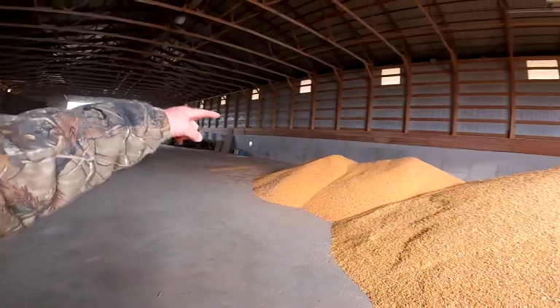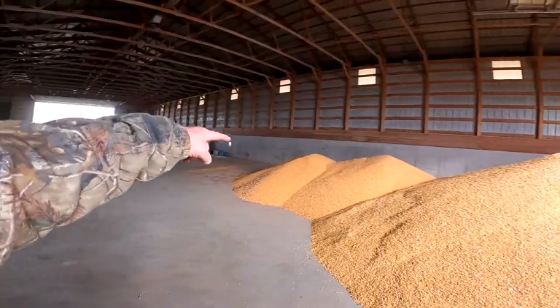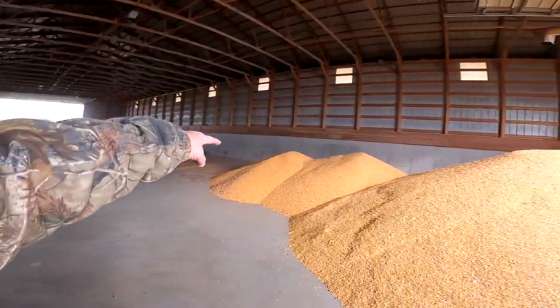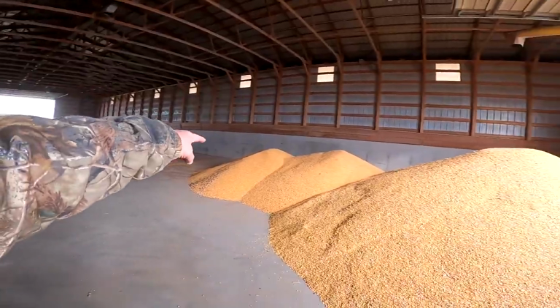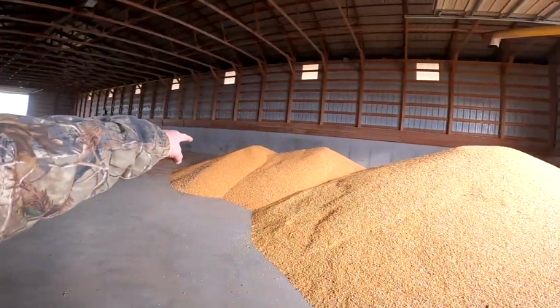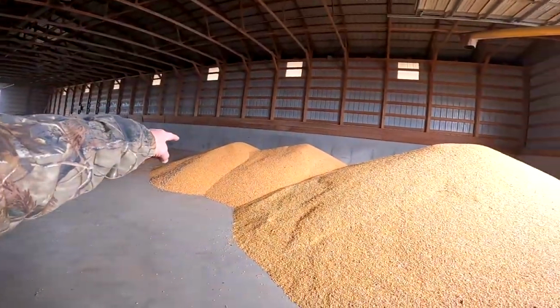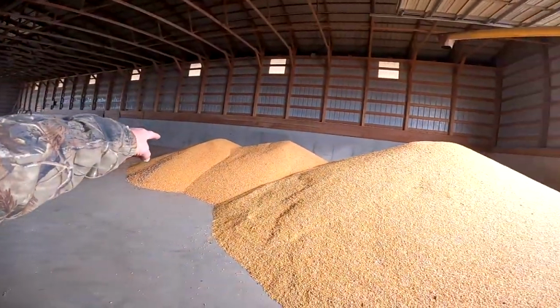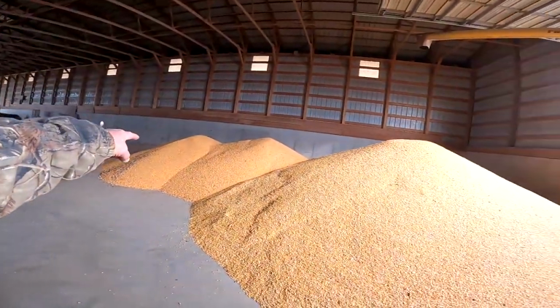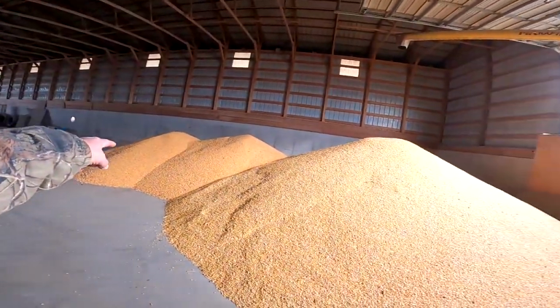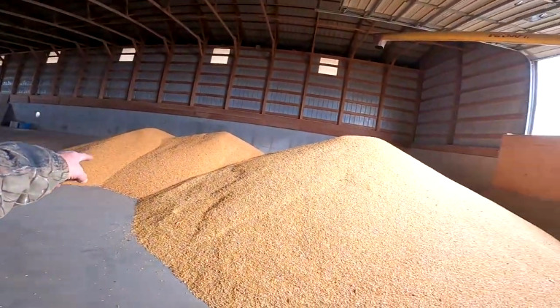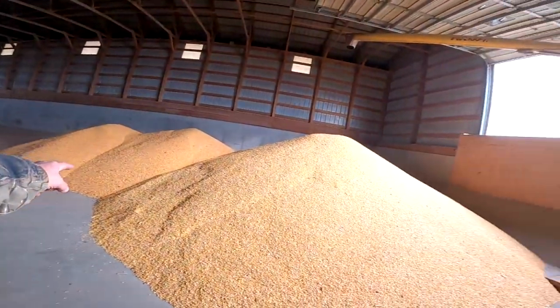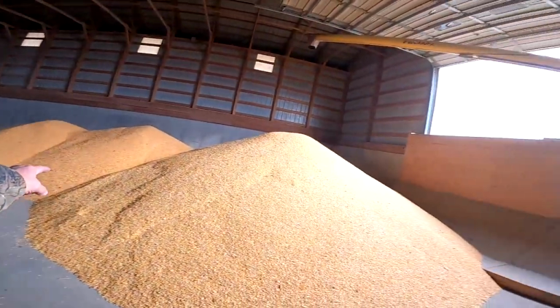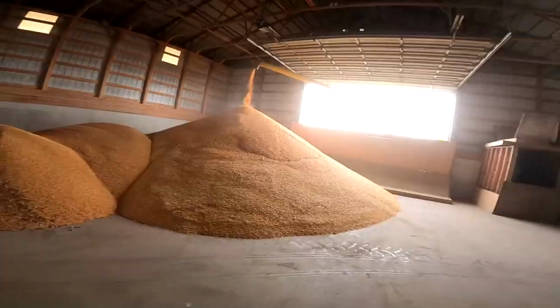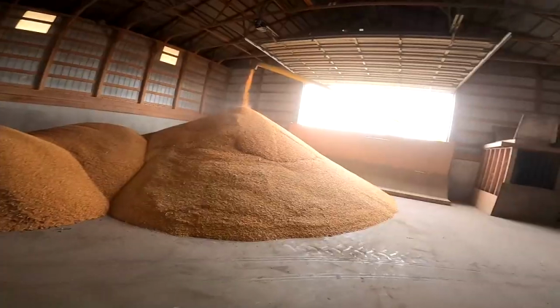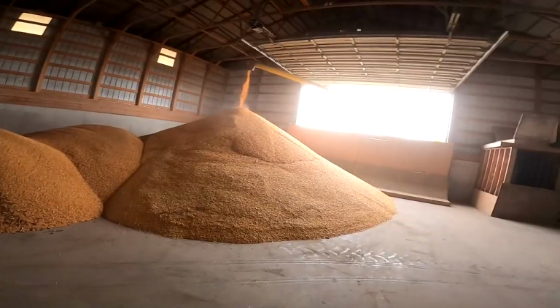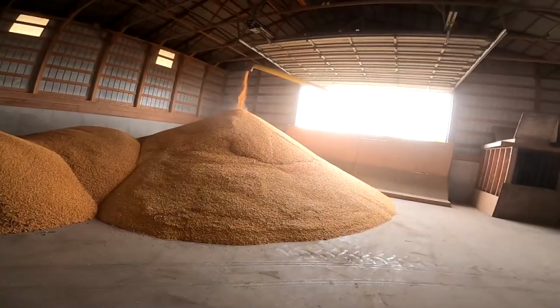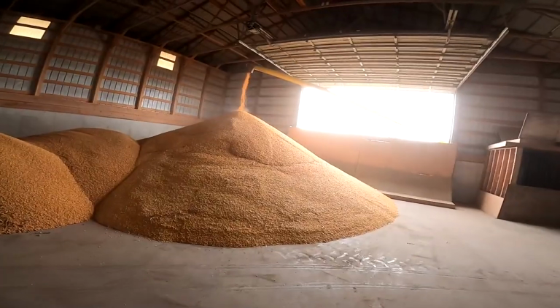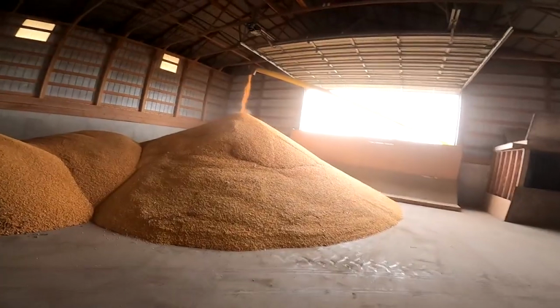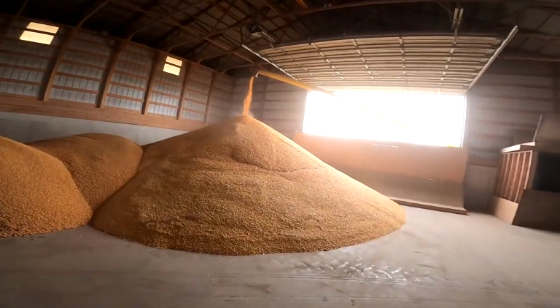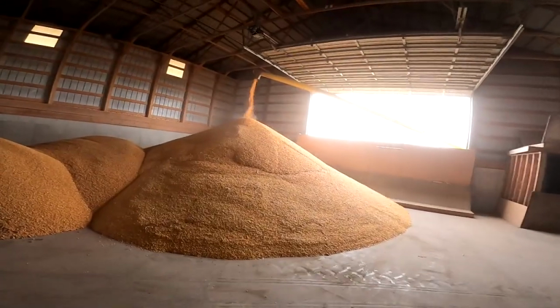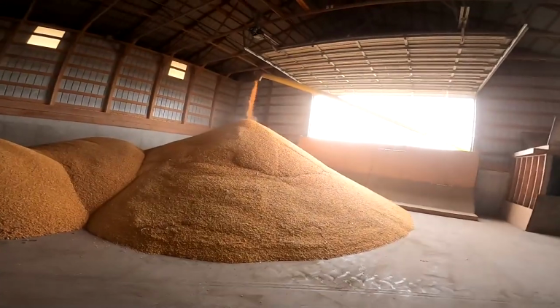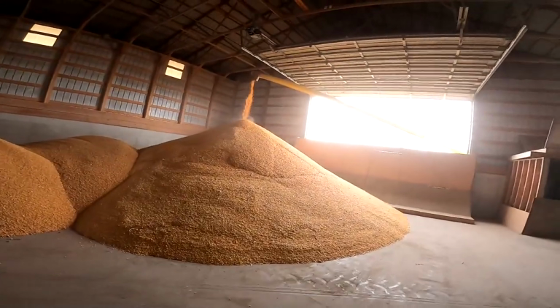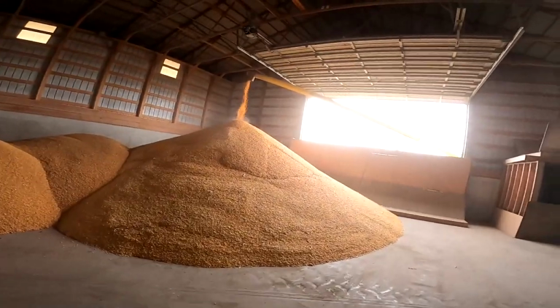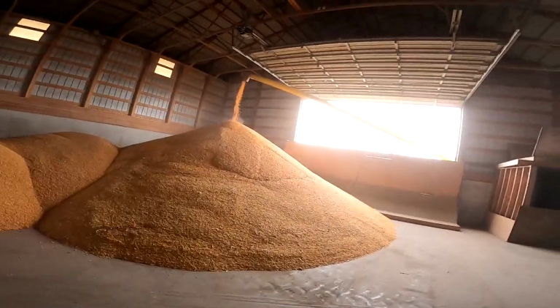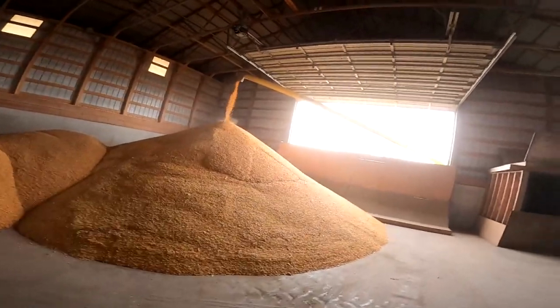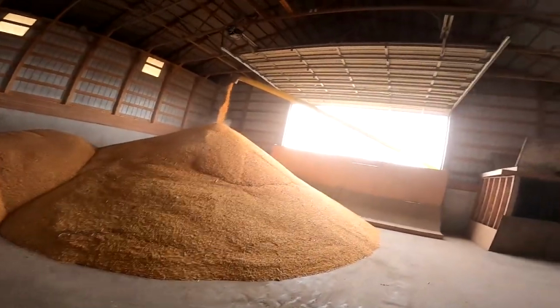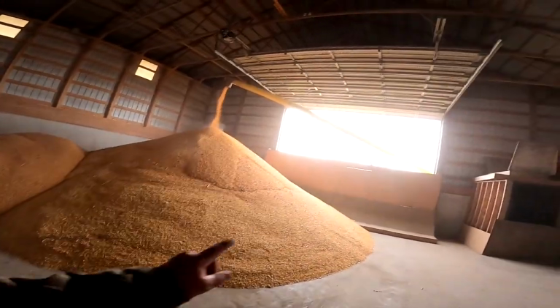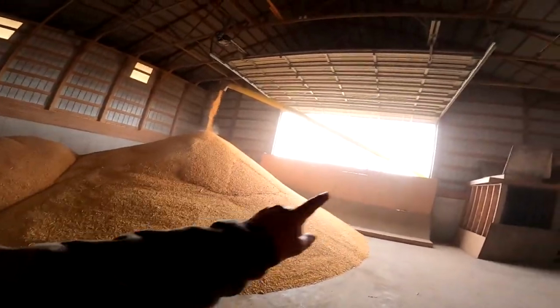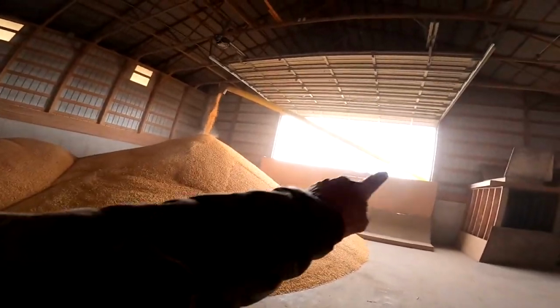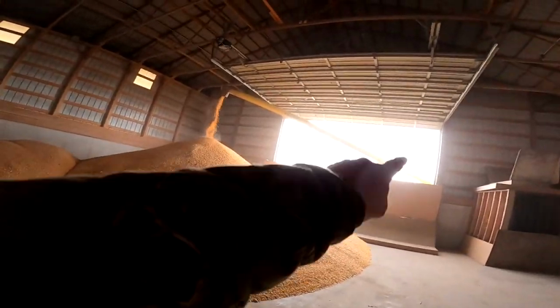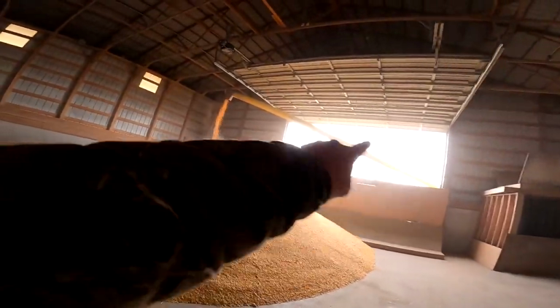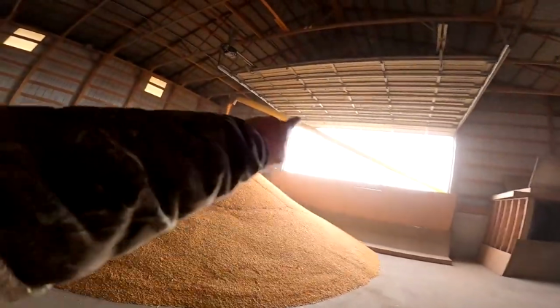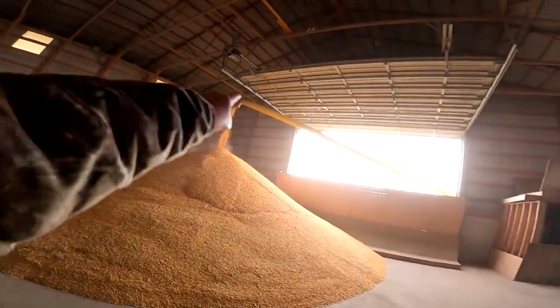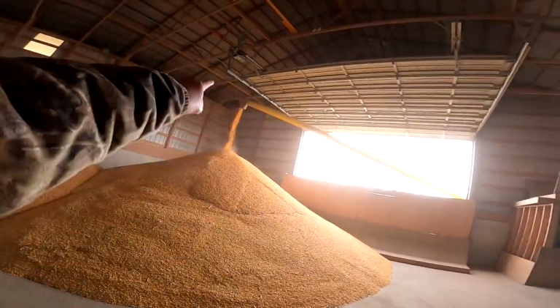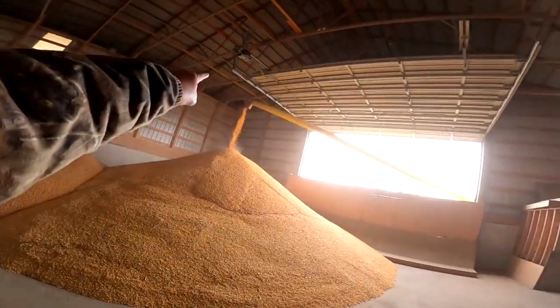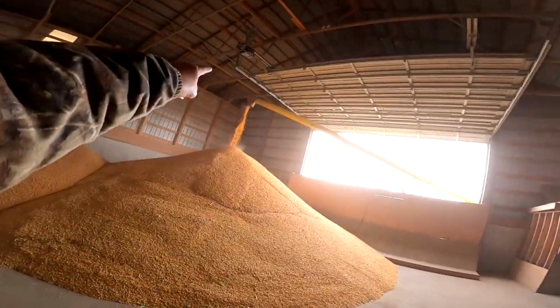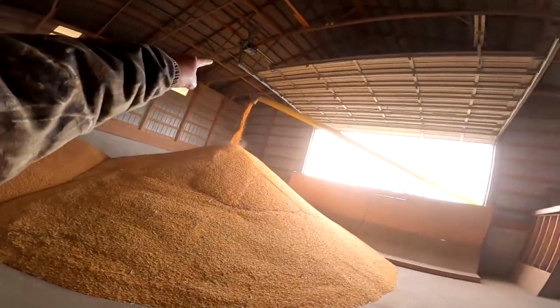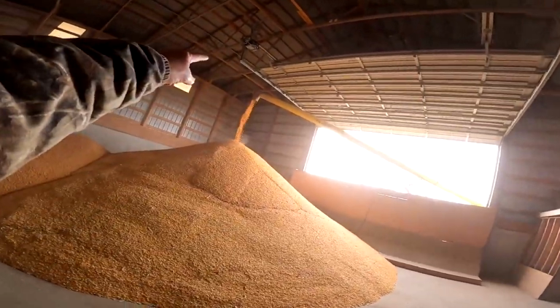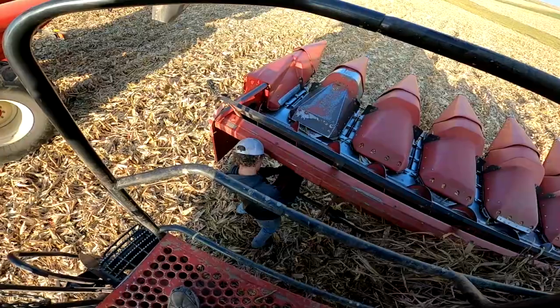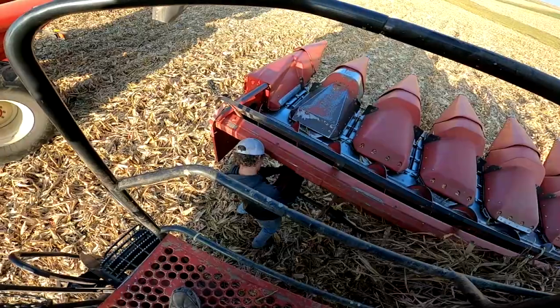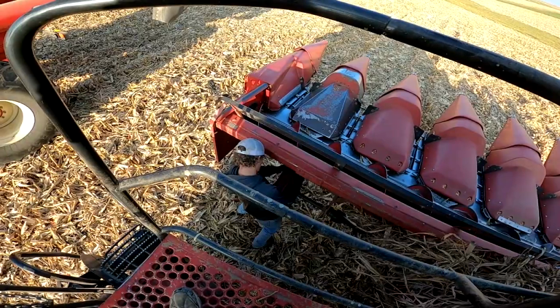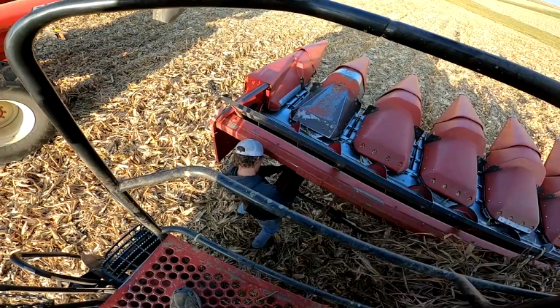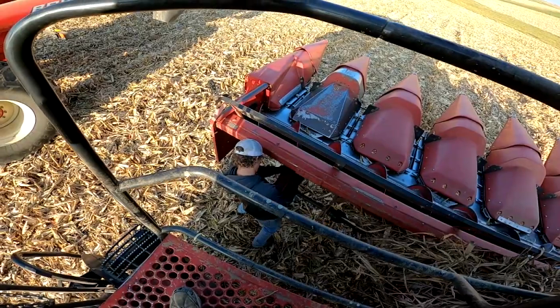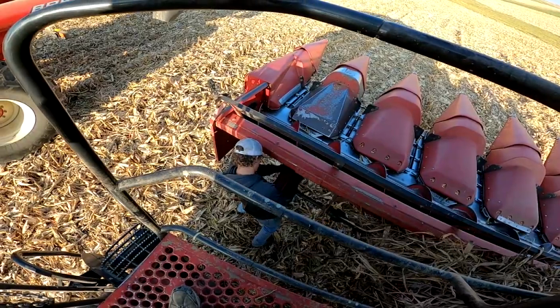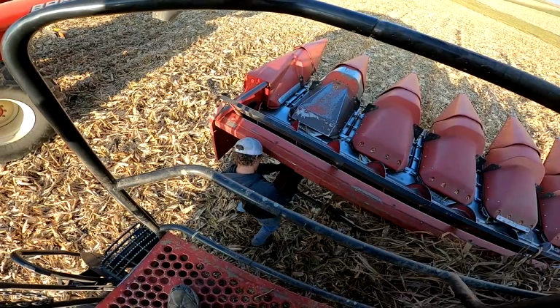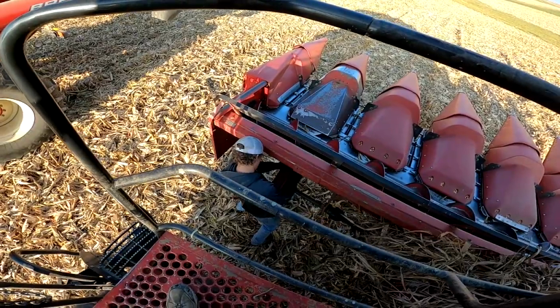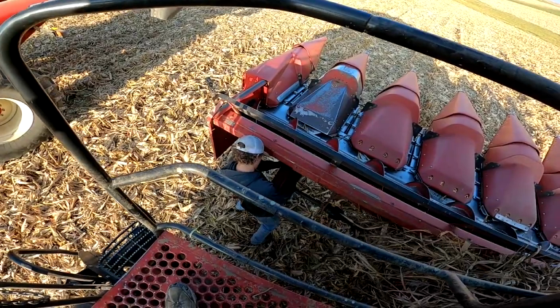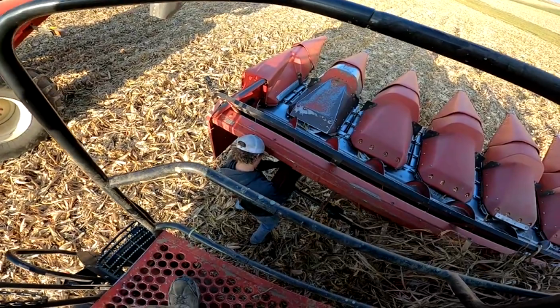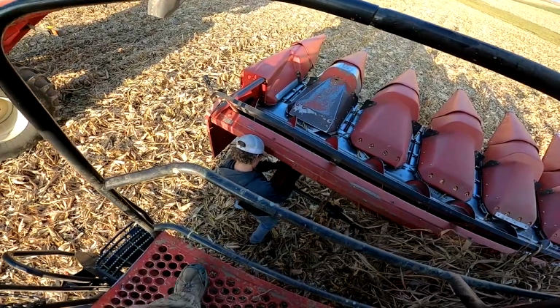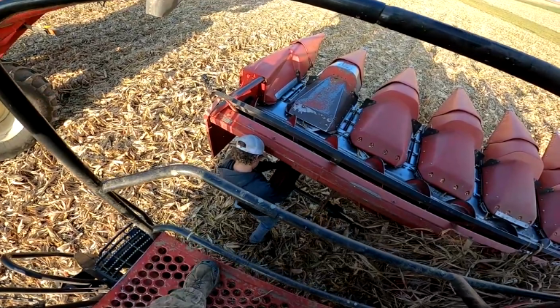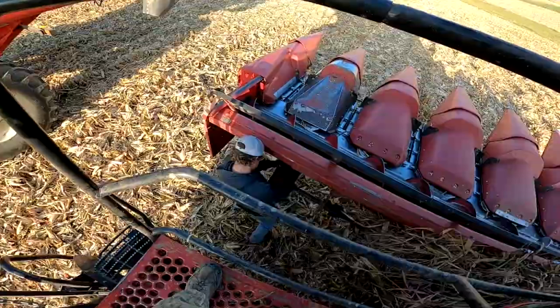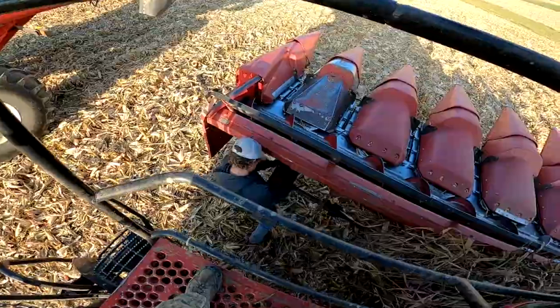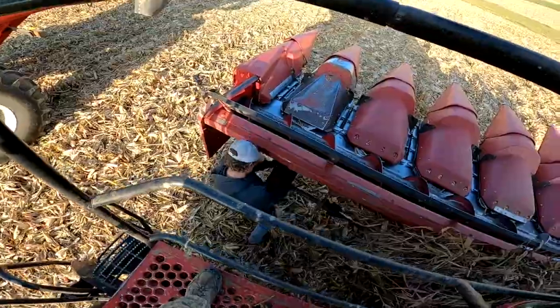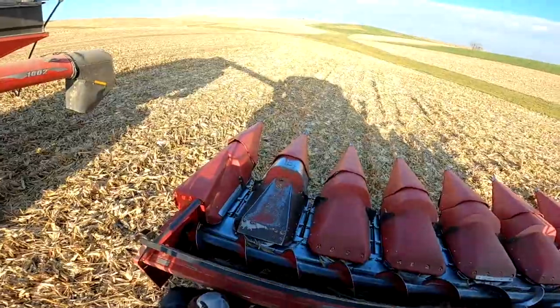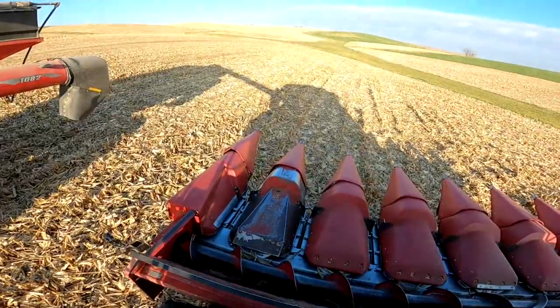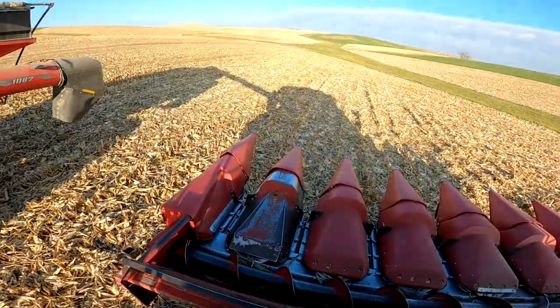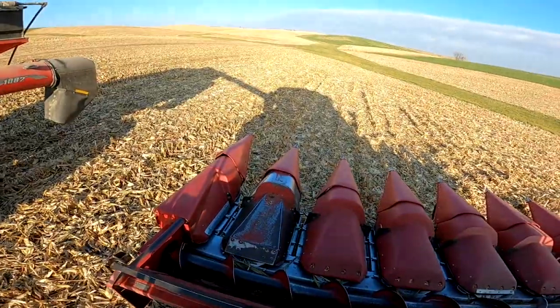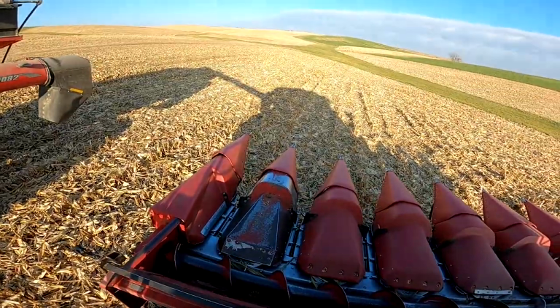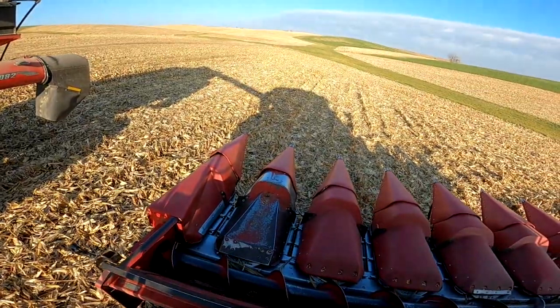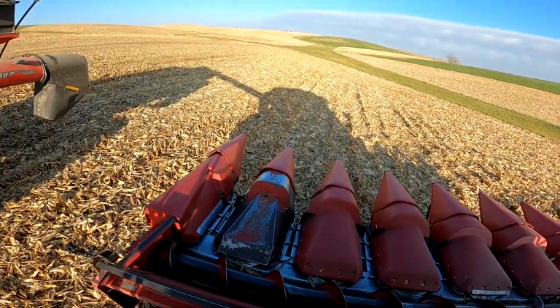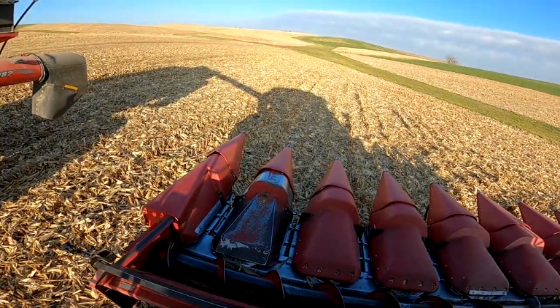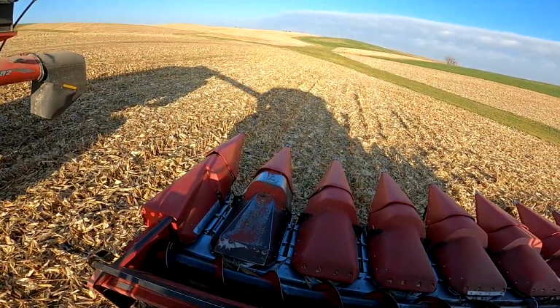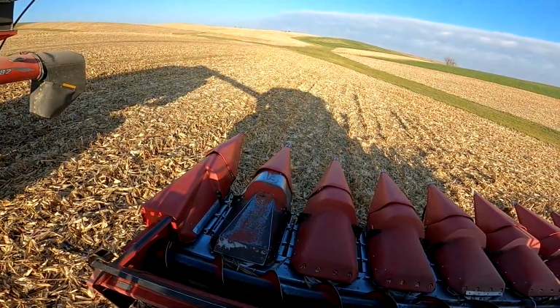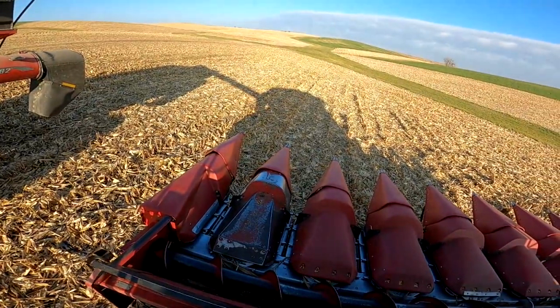Just dump it in a pile. This pile we're gonna keep dumping right here. Curtis says we're ready to go. We're gonna pick some corn today.